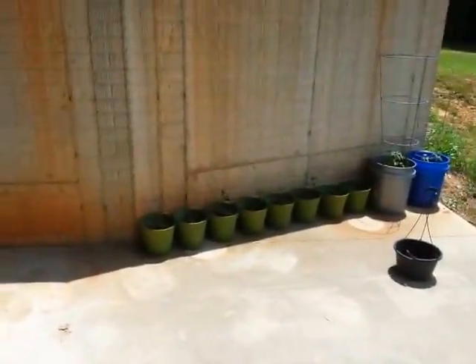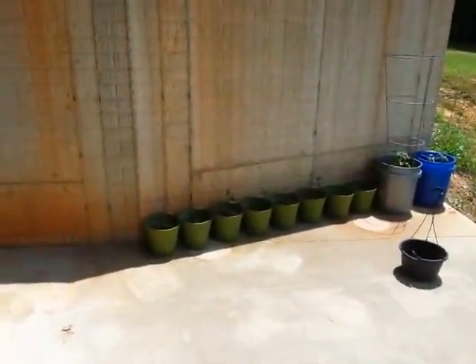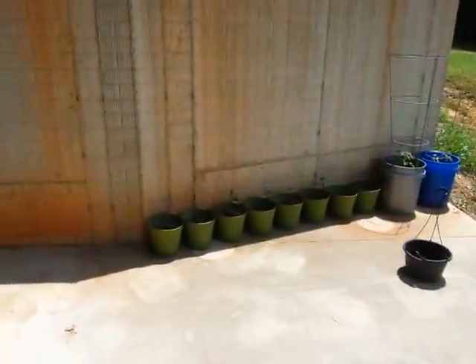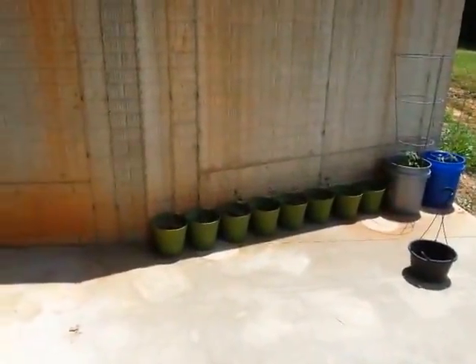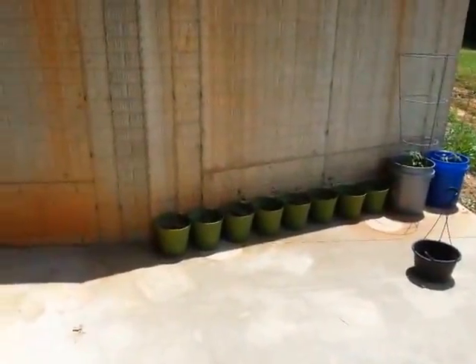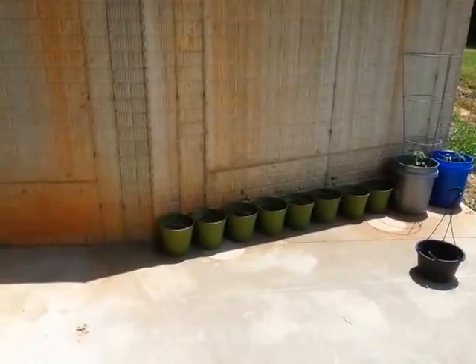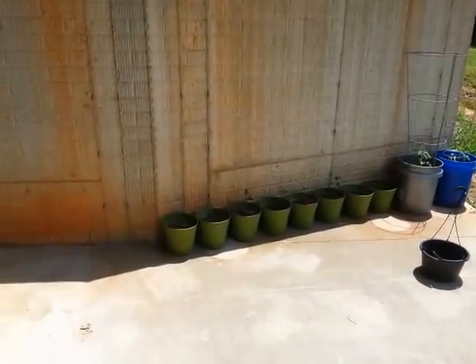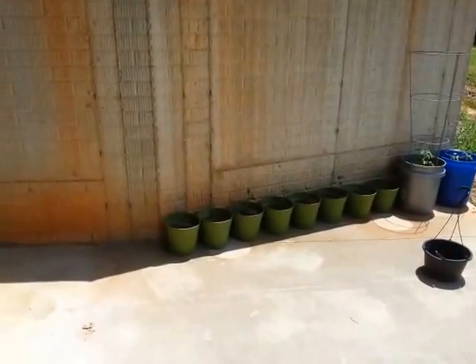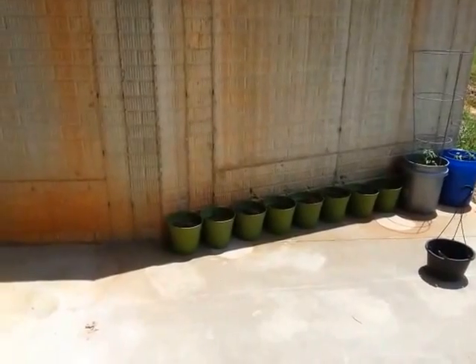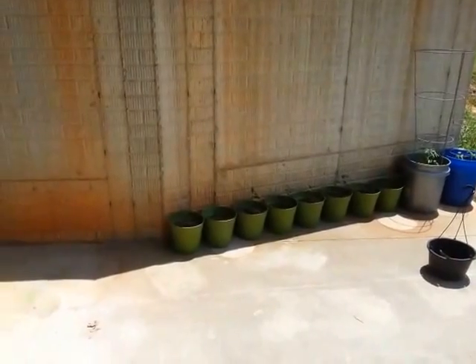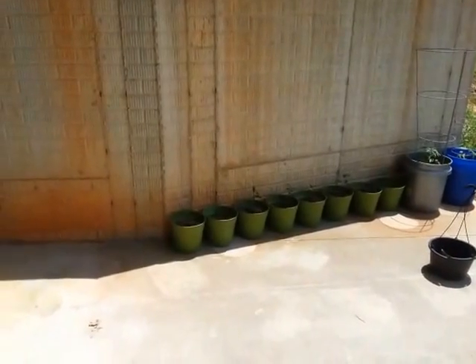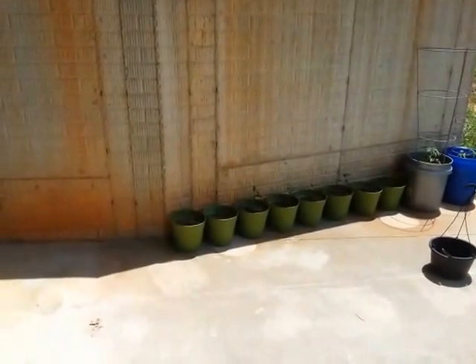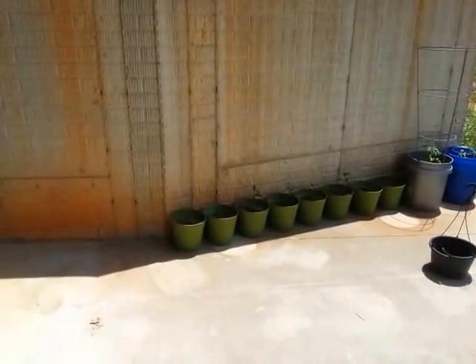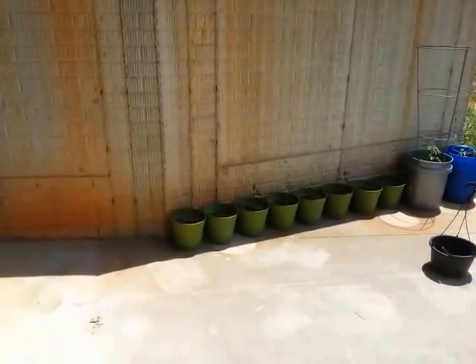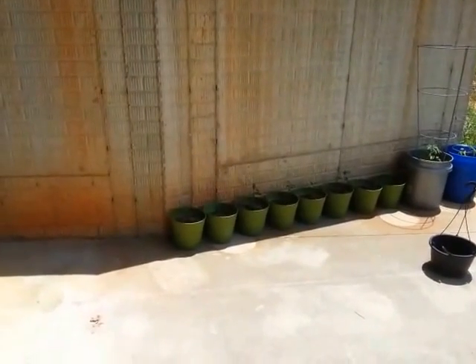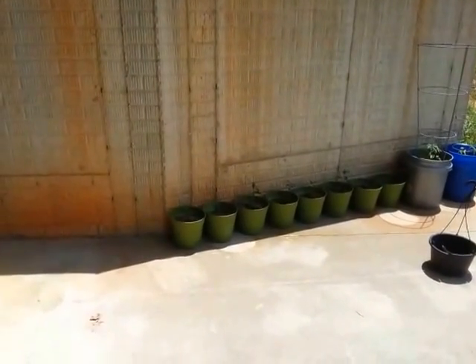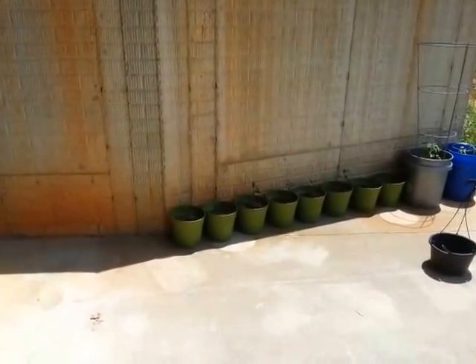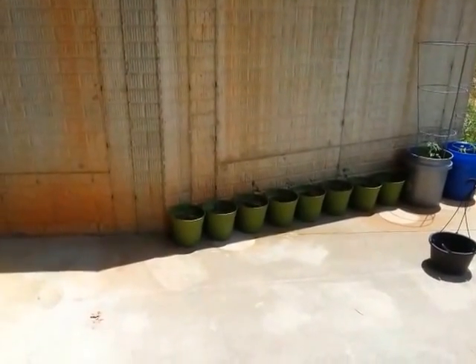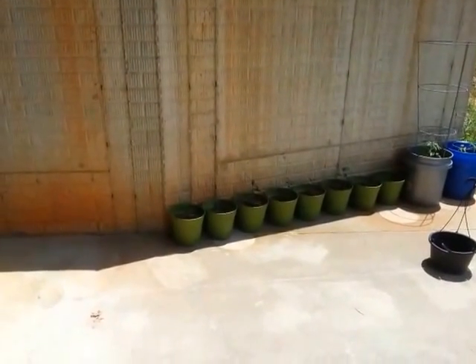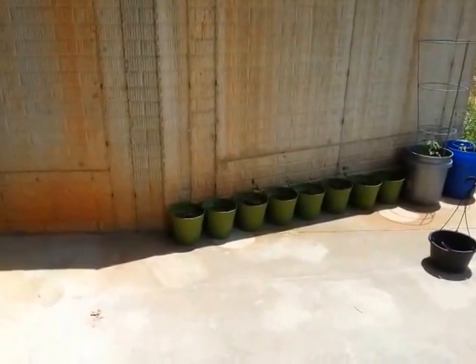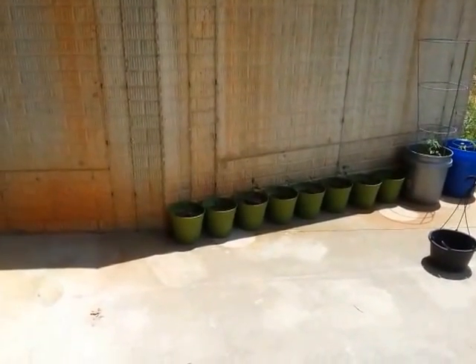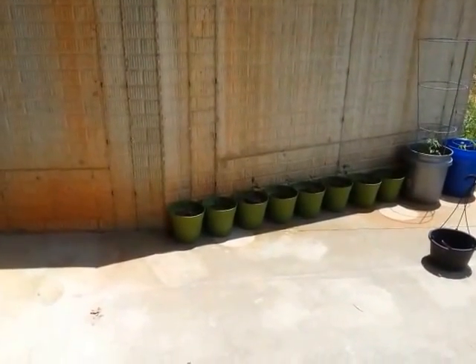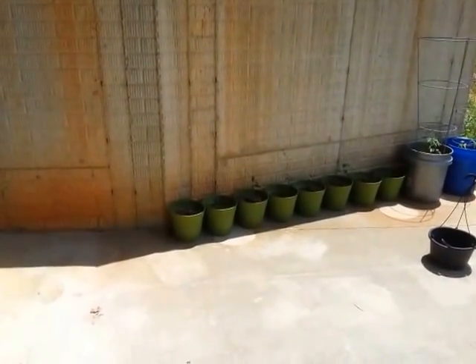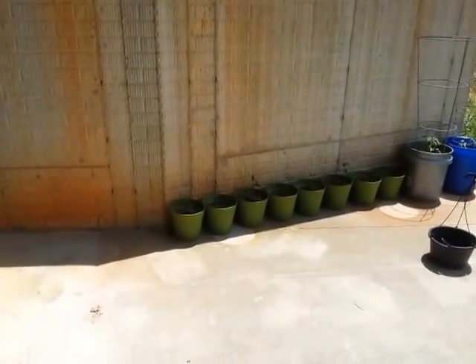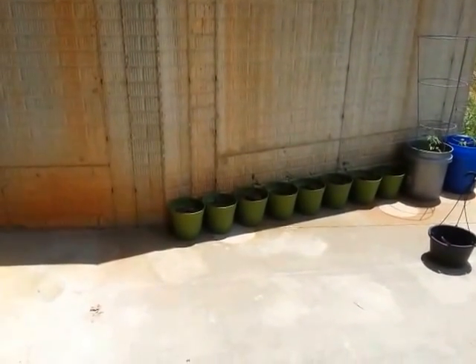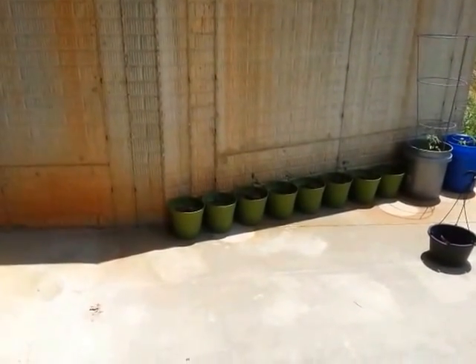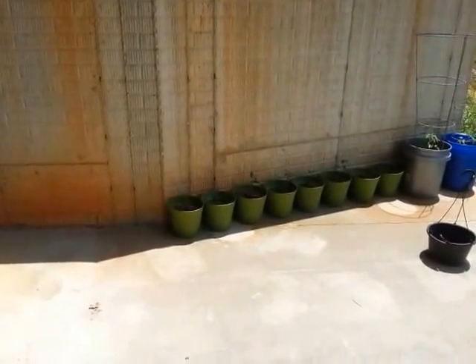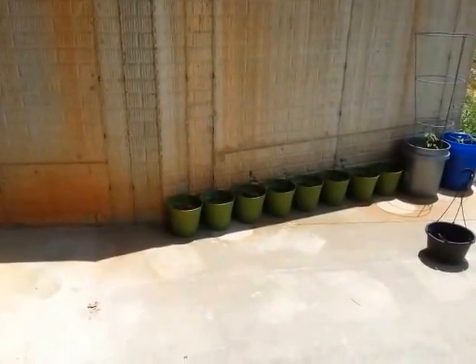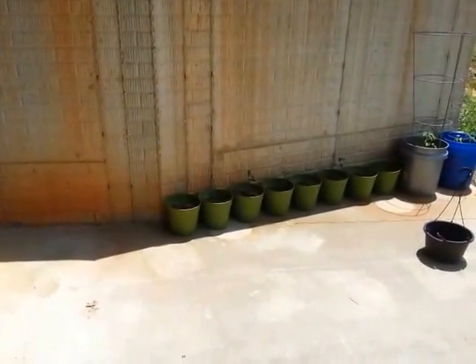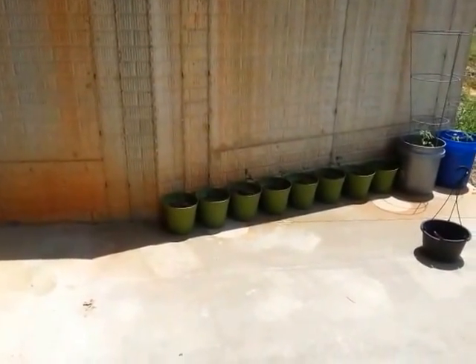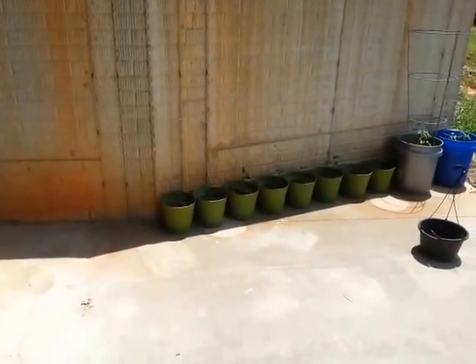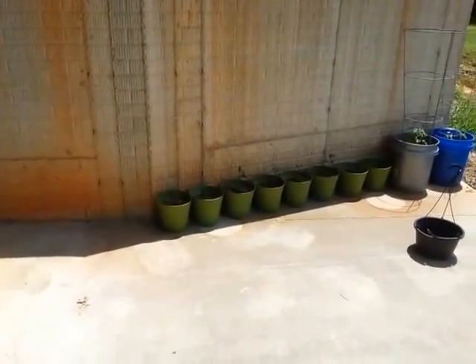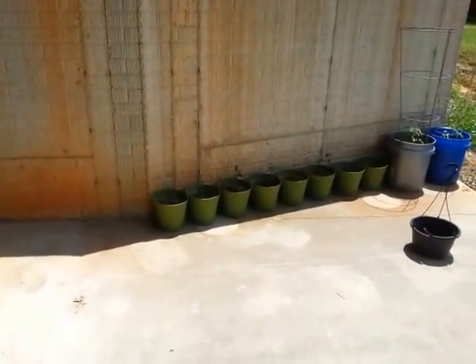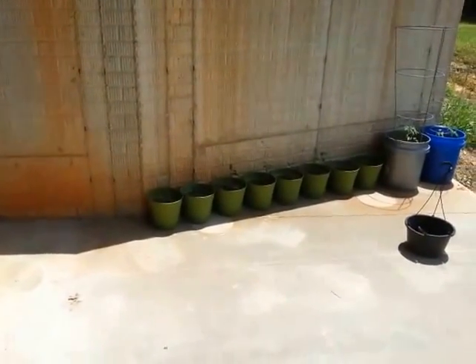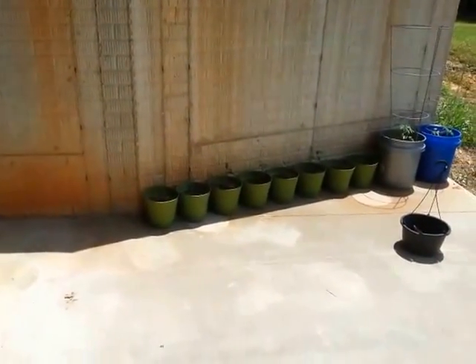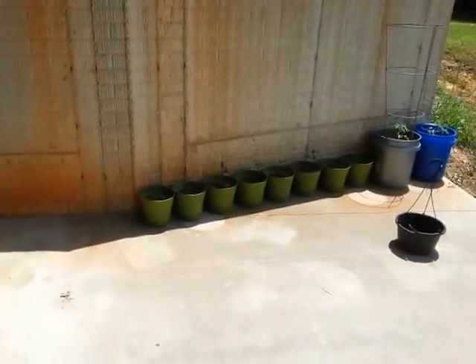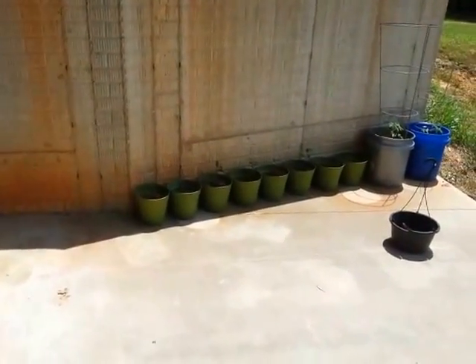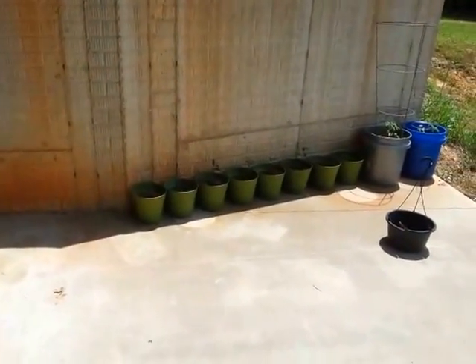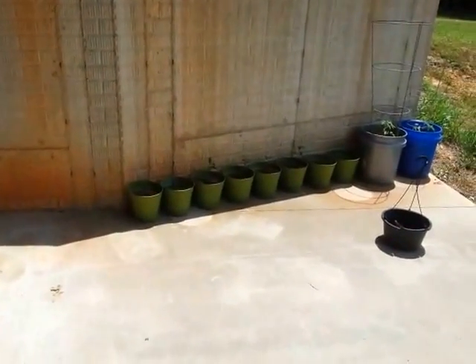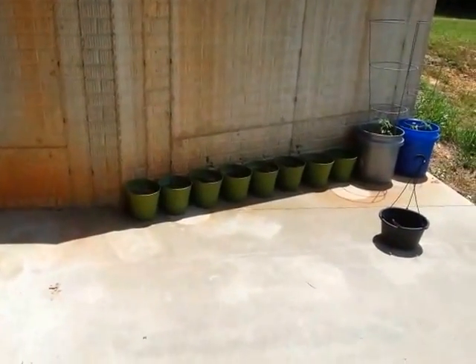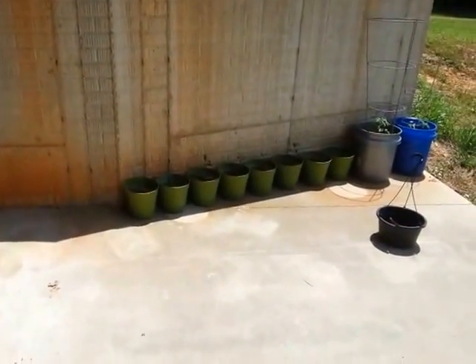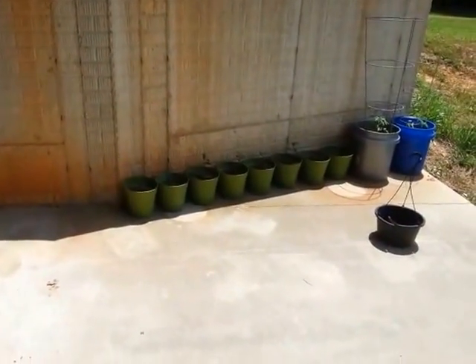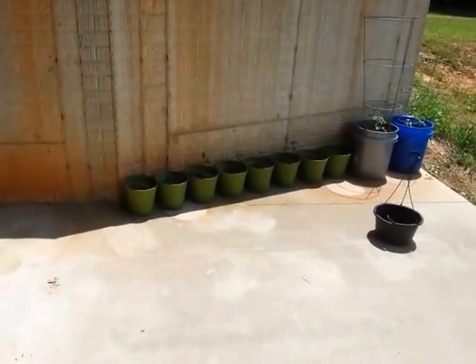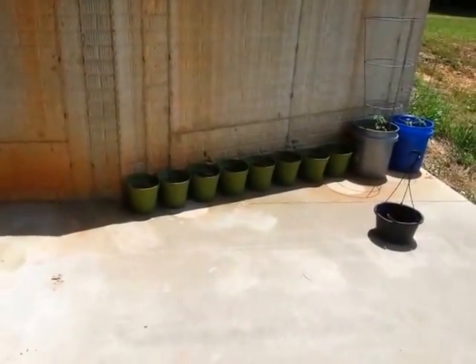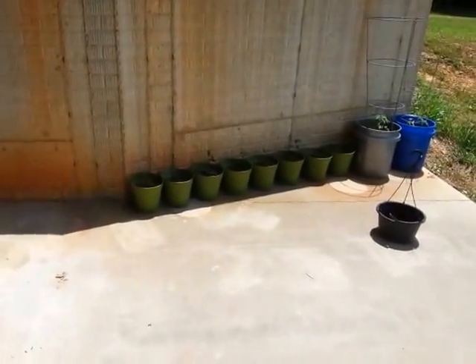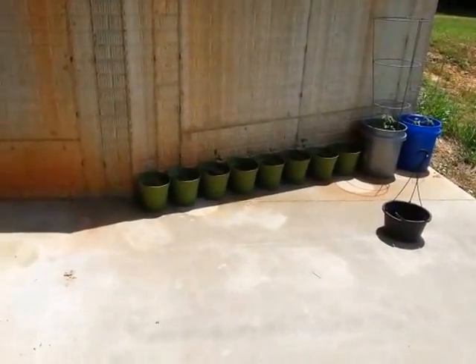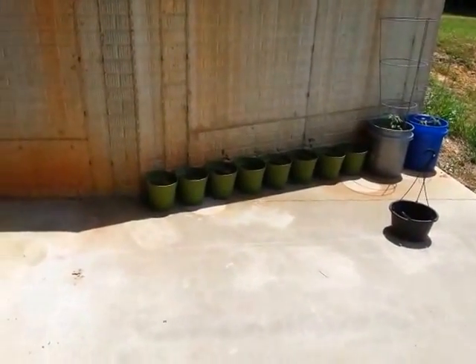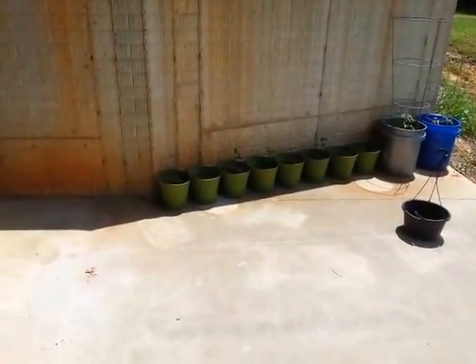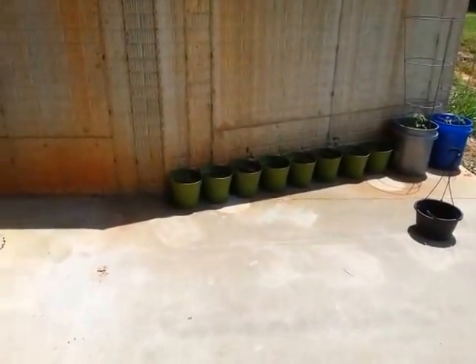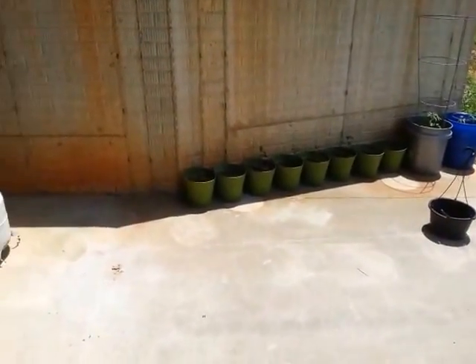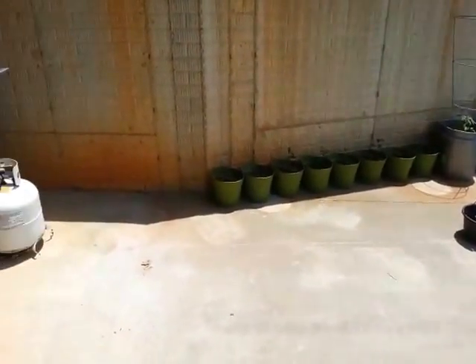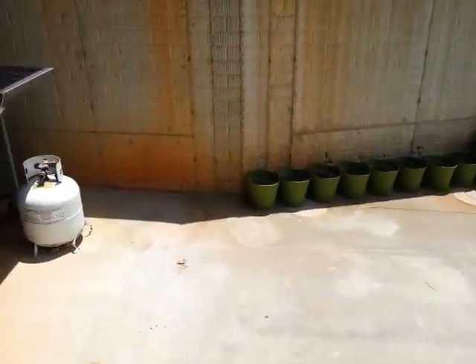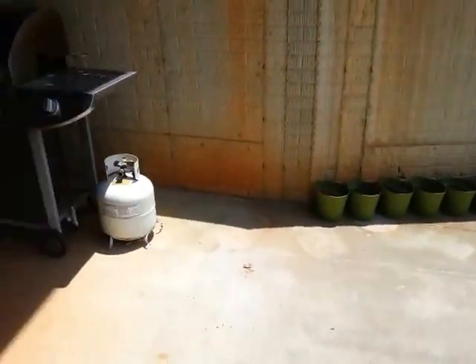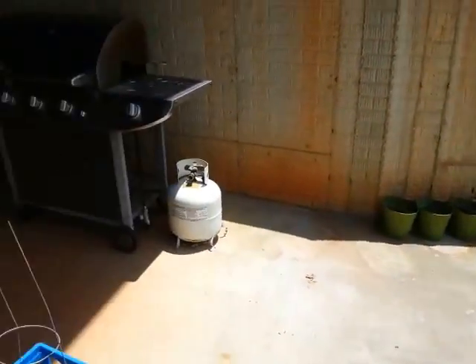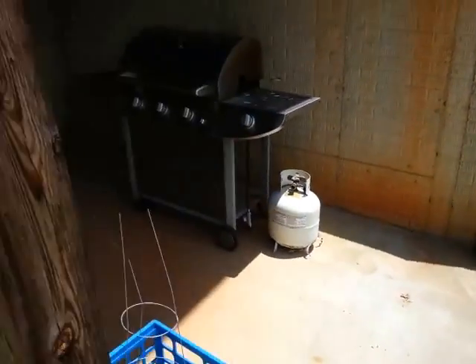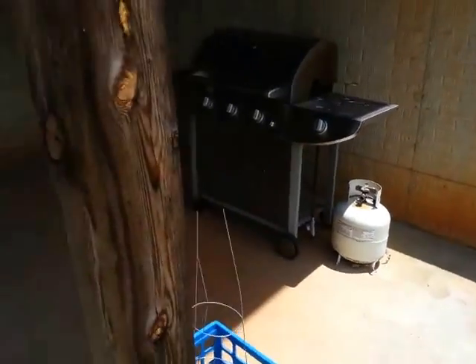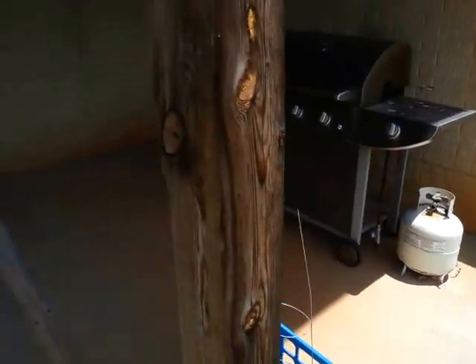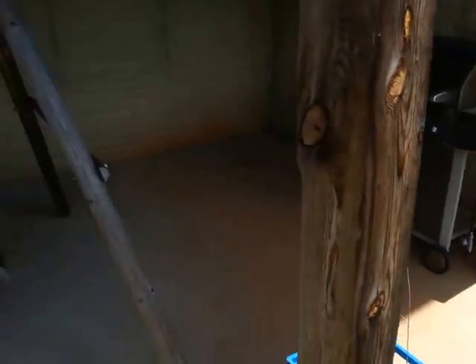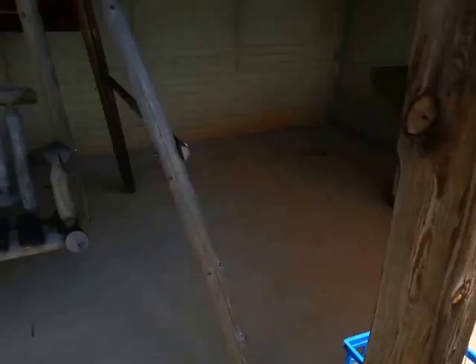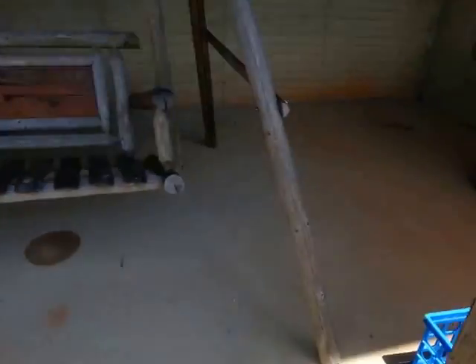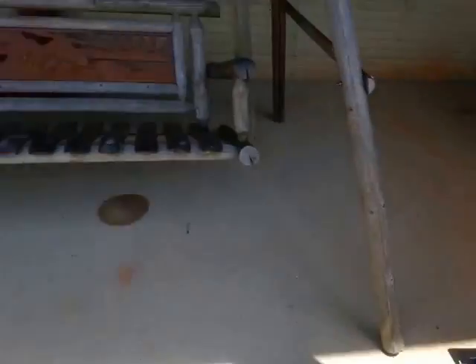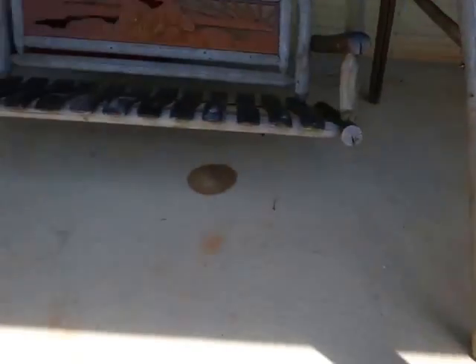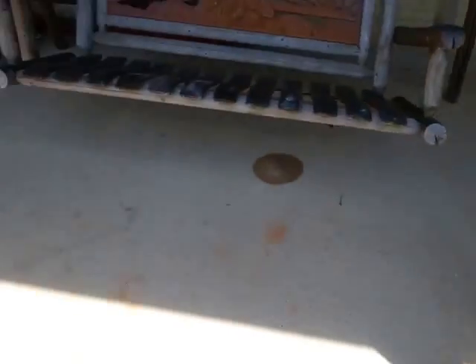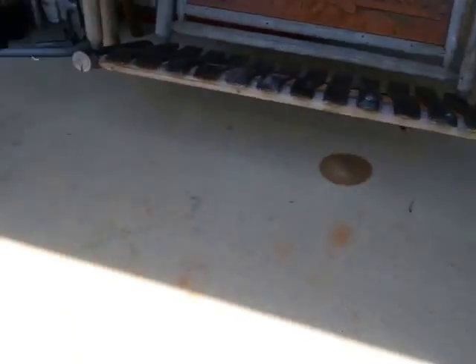All those green containers are Osage orange trees. Thanks for watching.